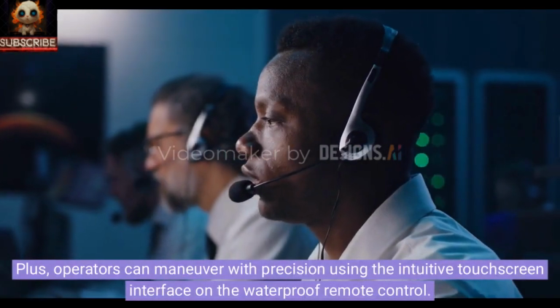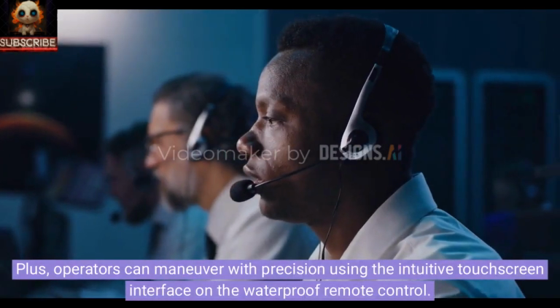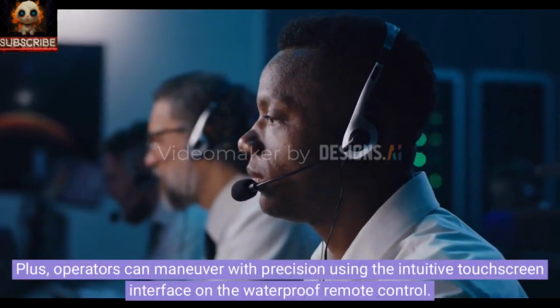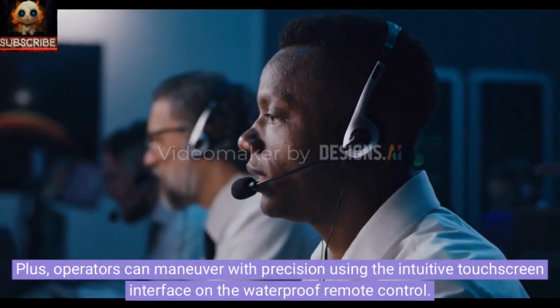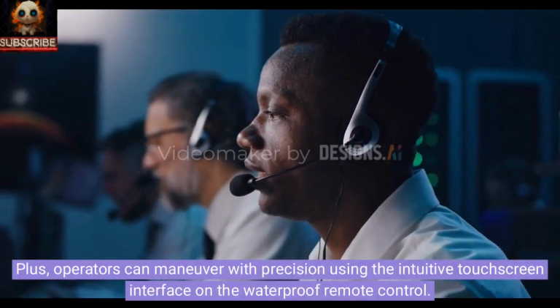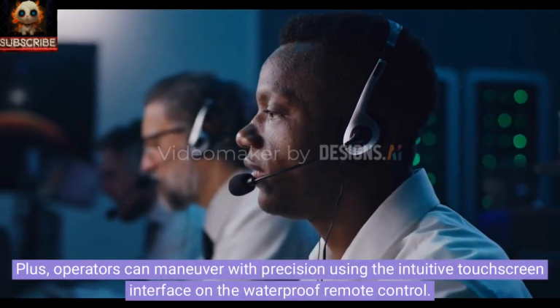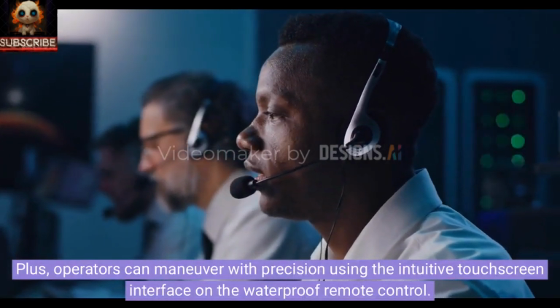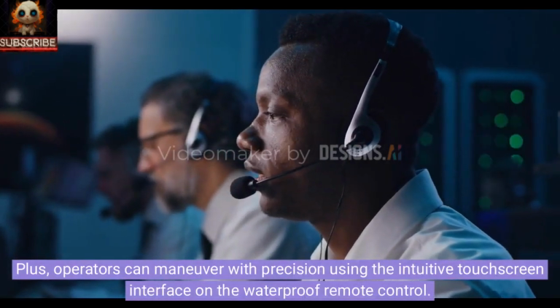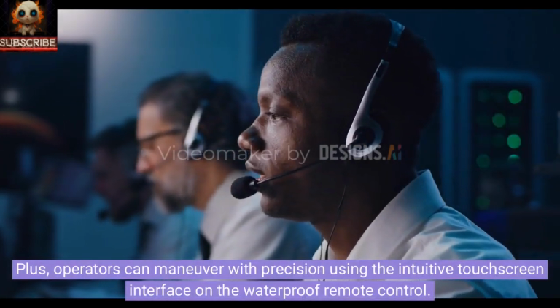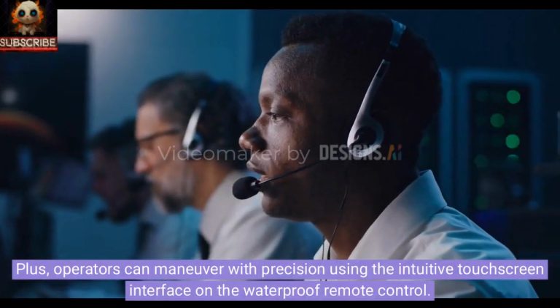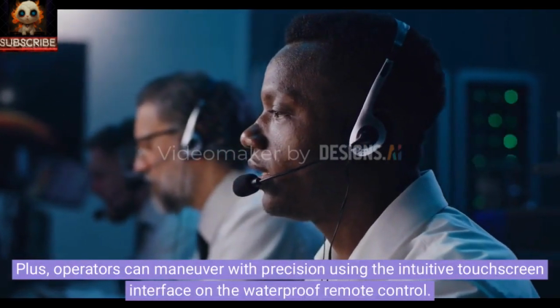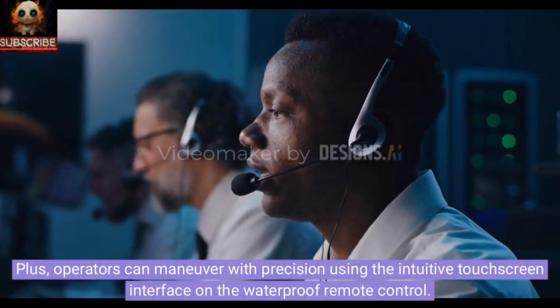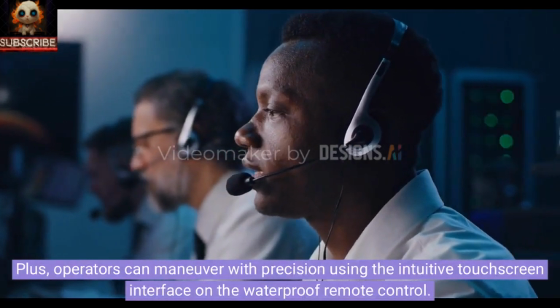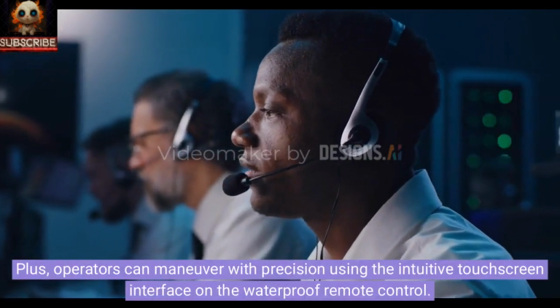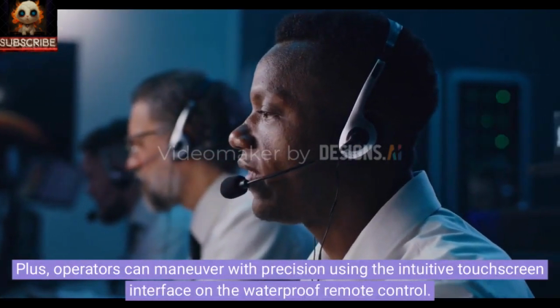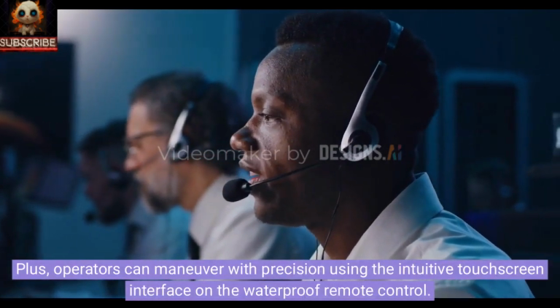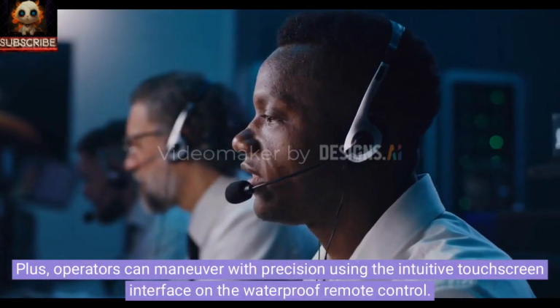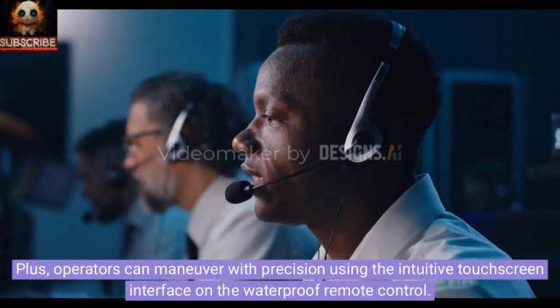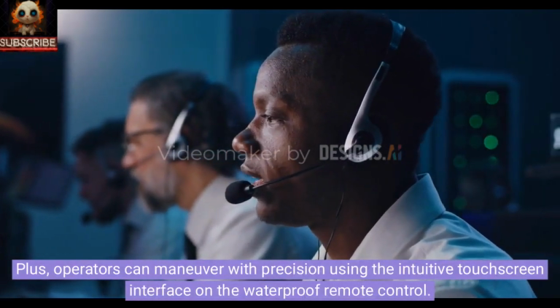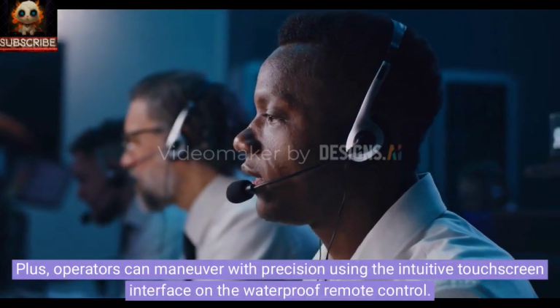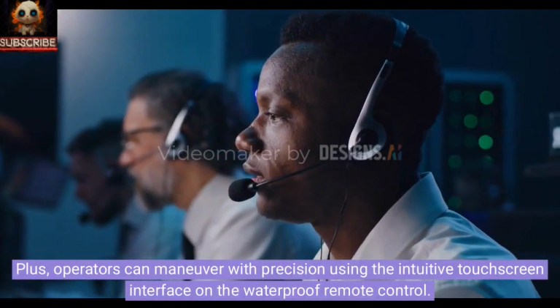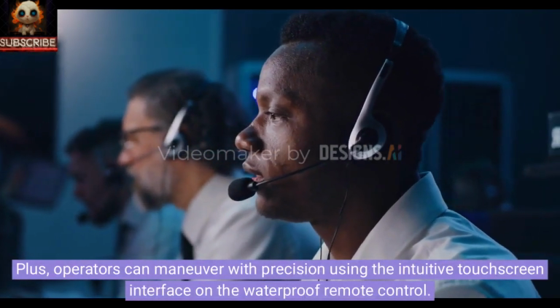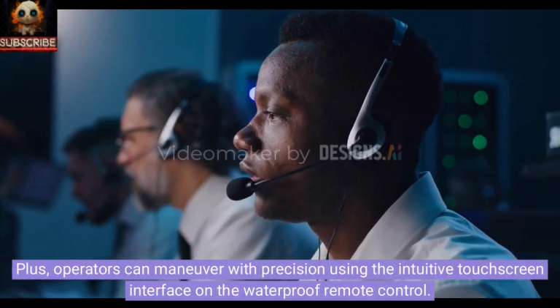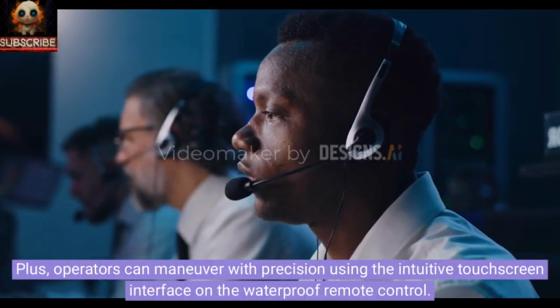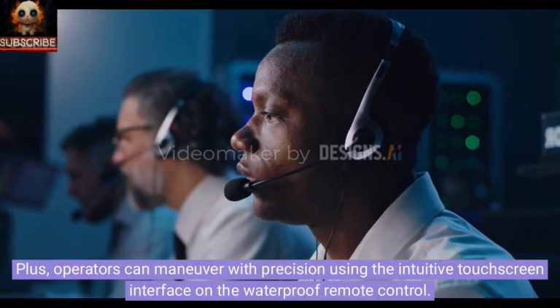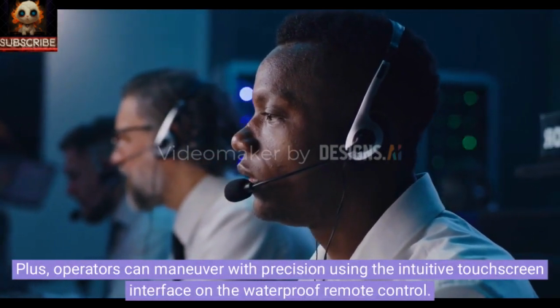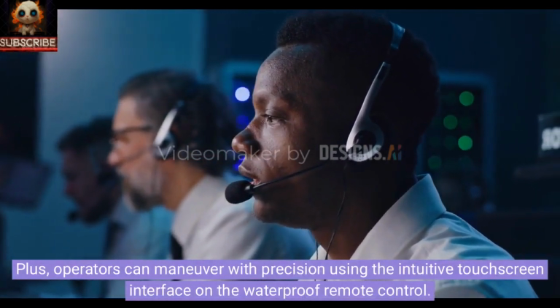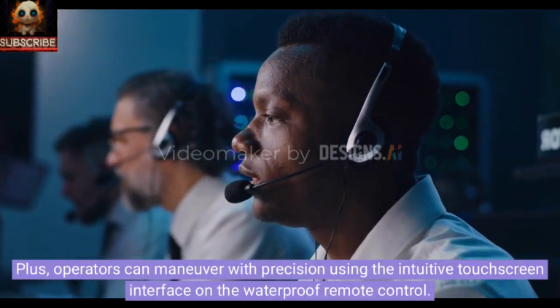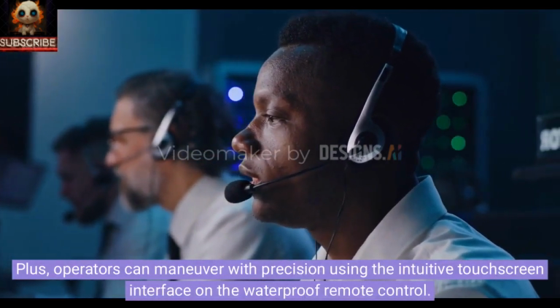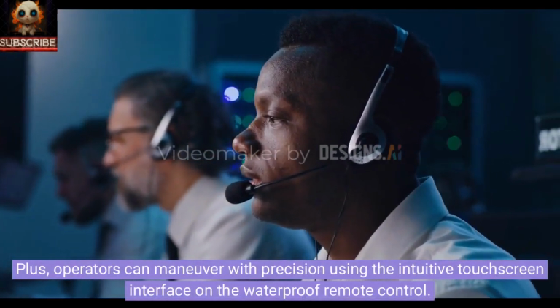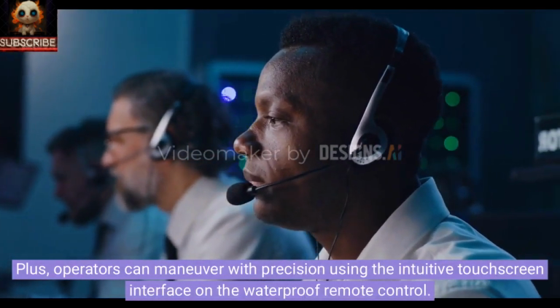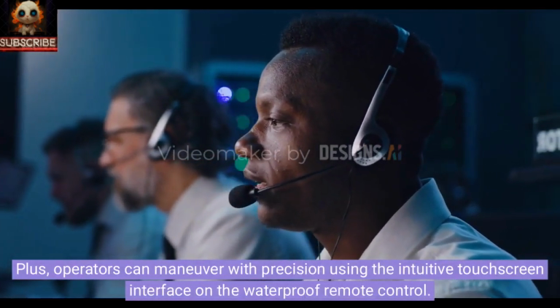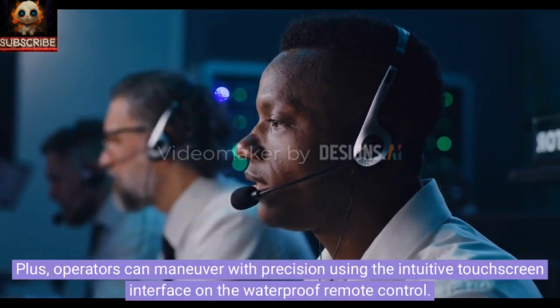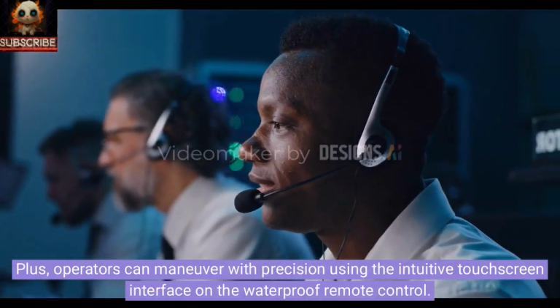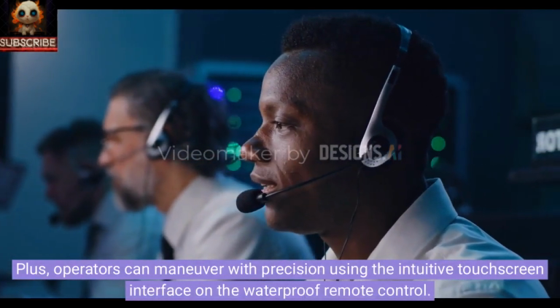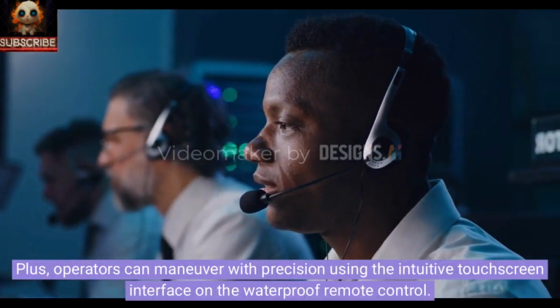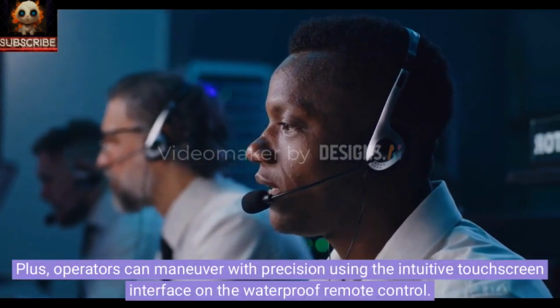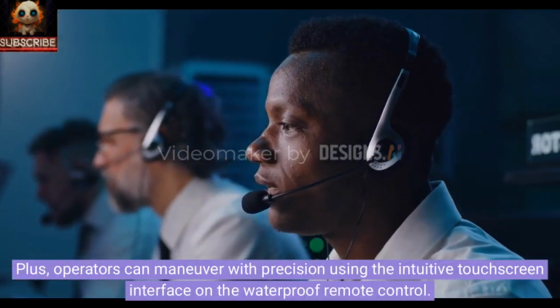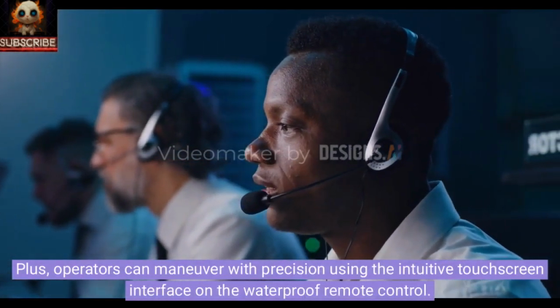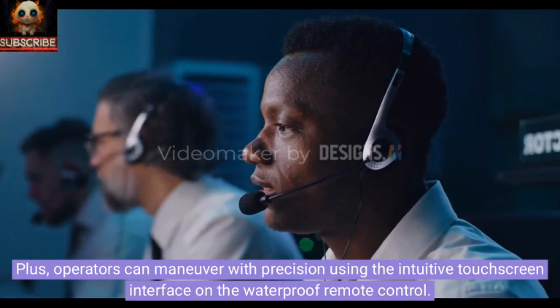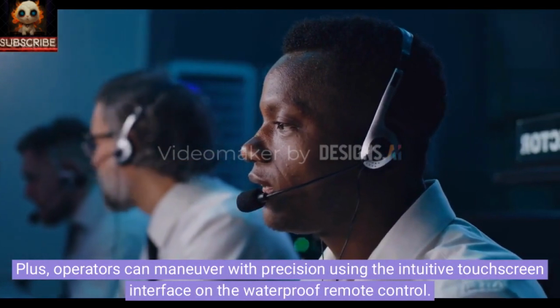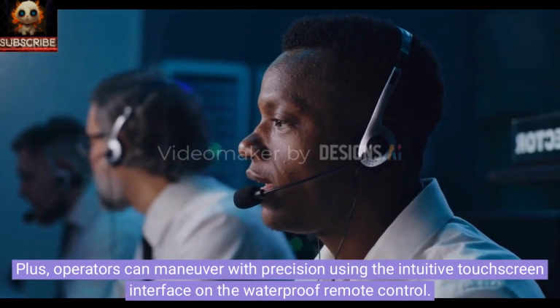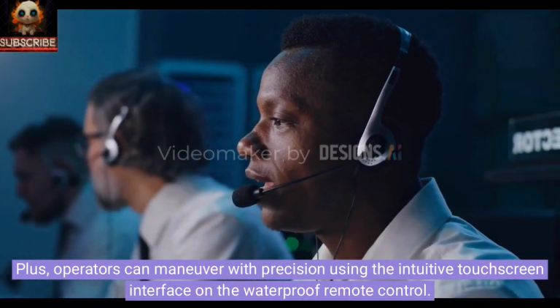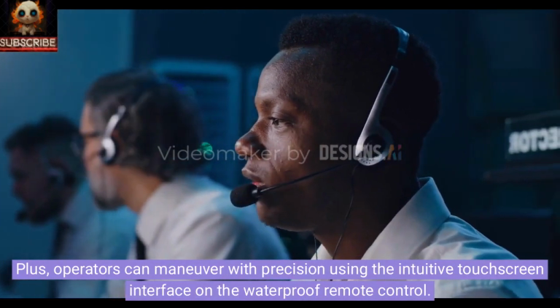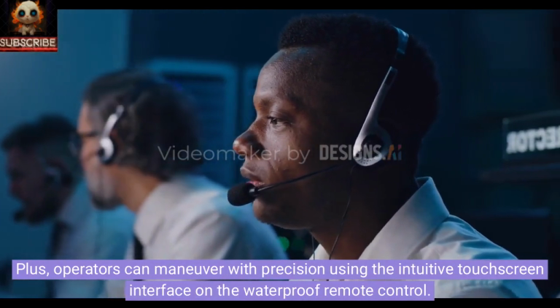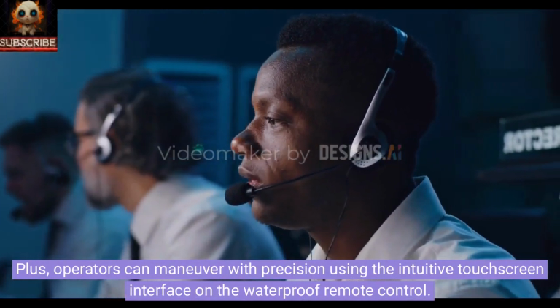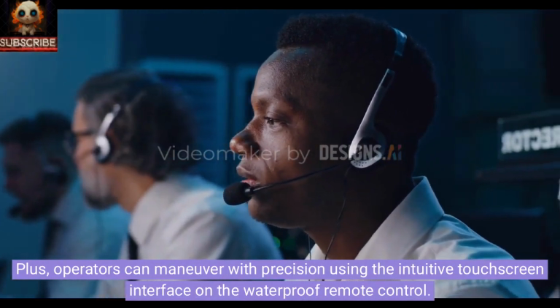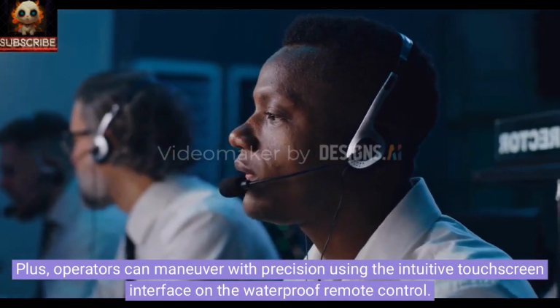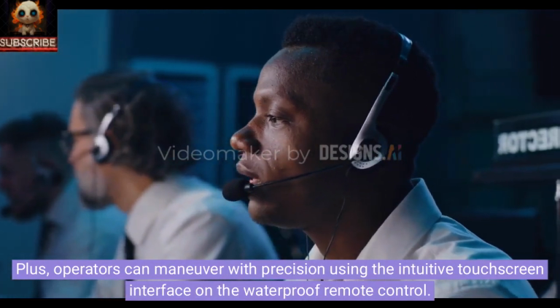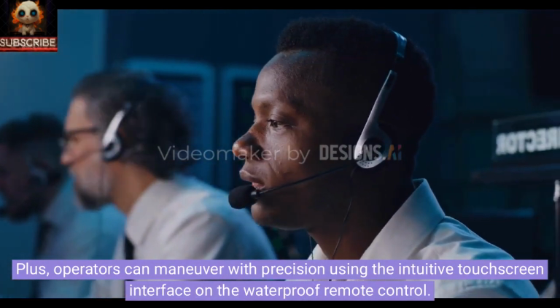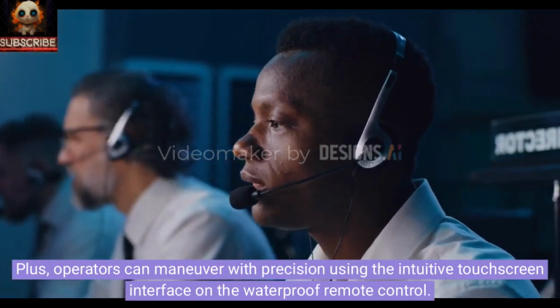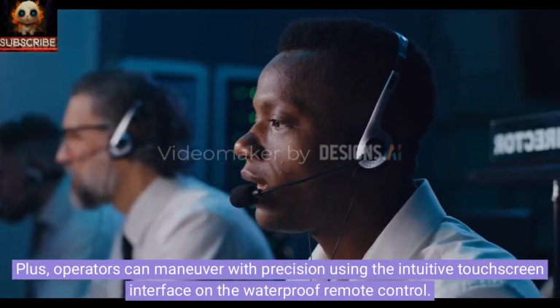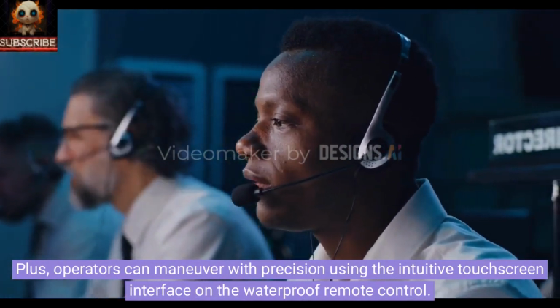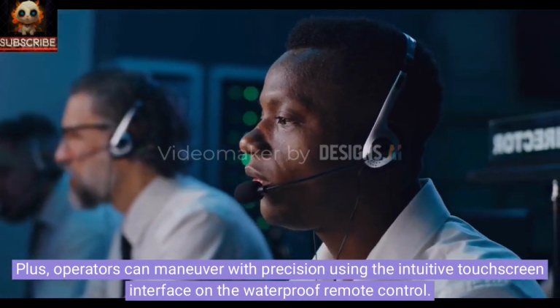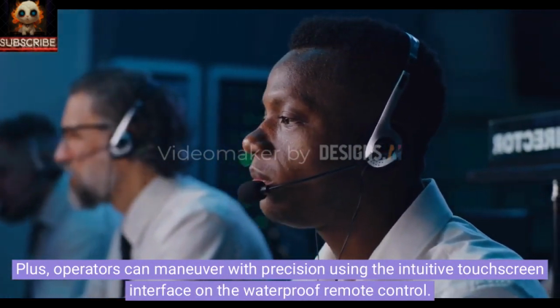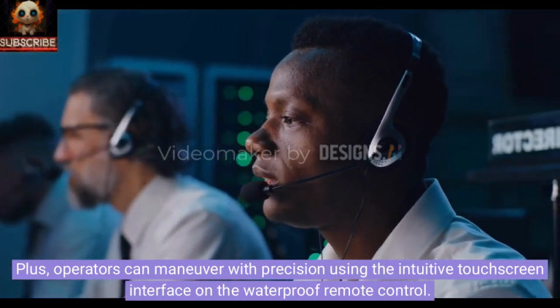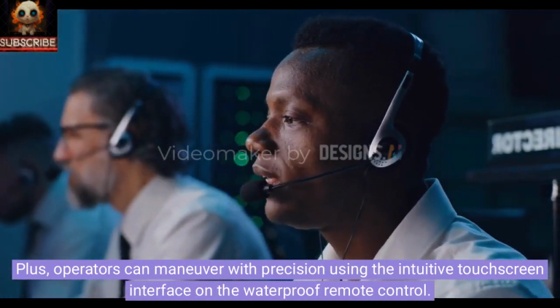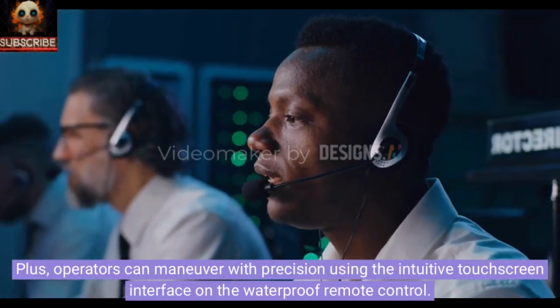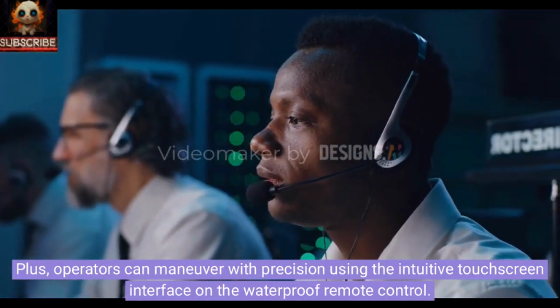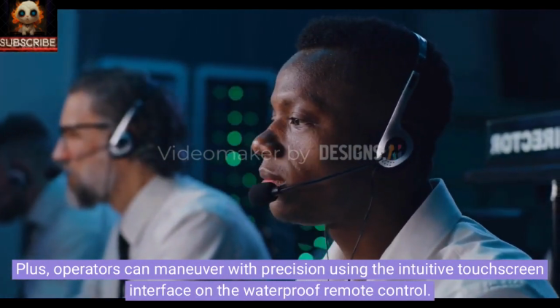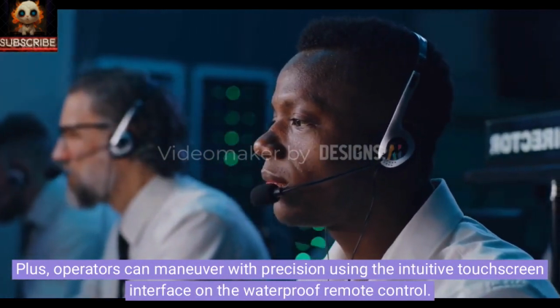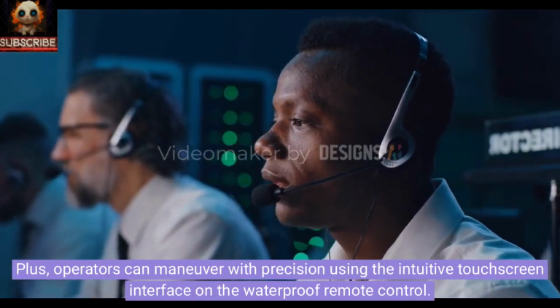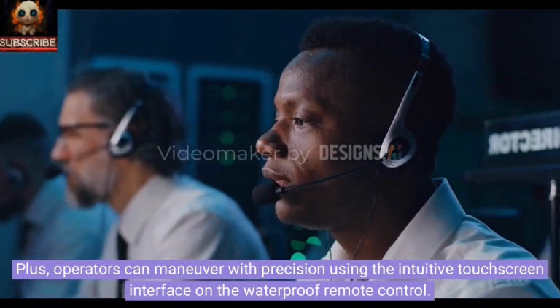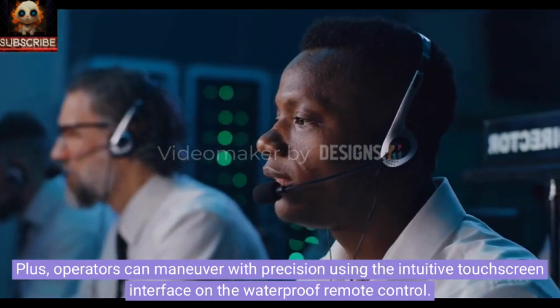Plus, operators can maneuver with precision using the intuitive touchscreen interface on the waterproof remote control.